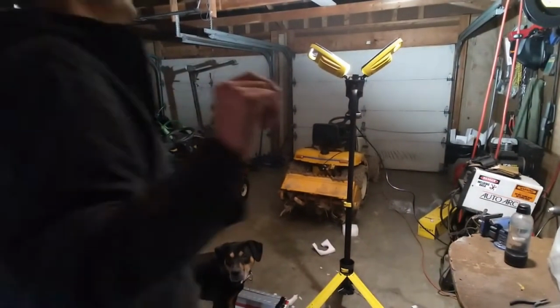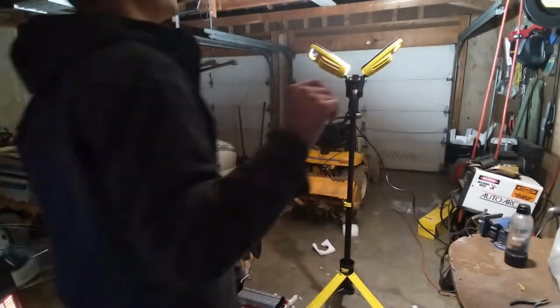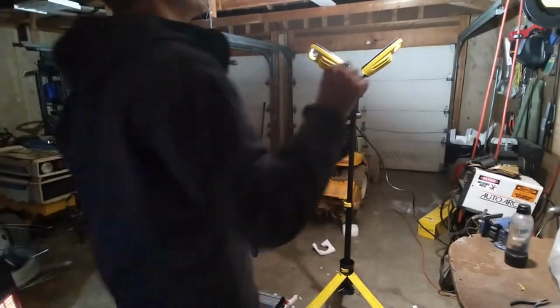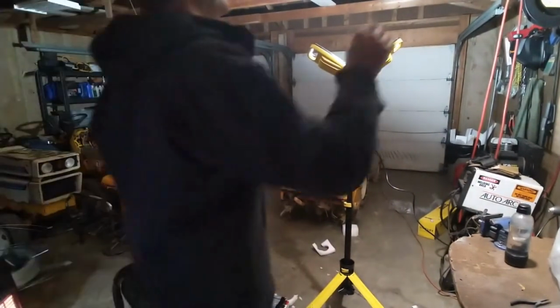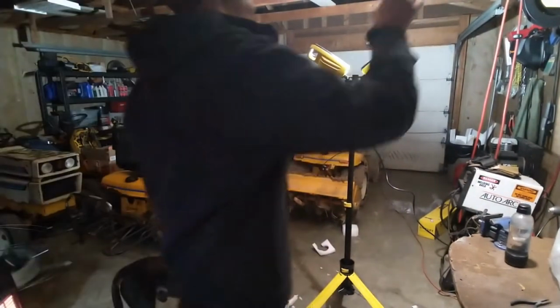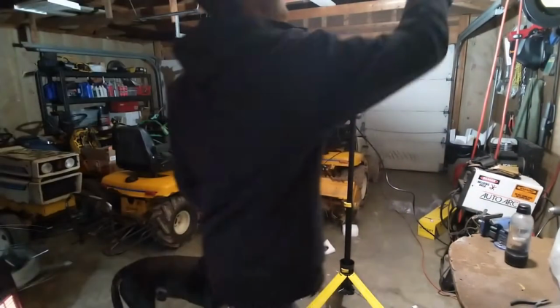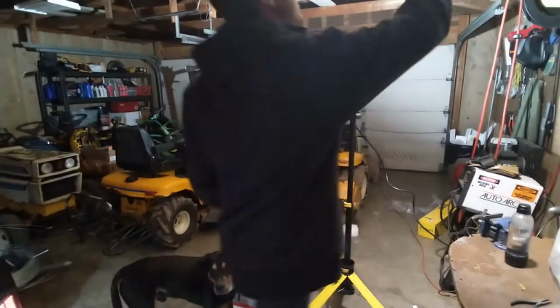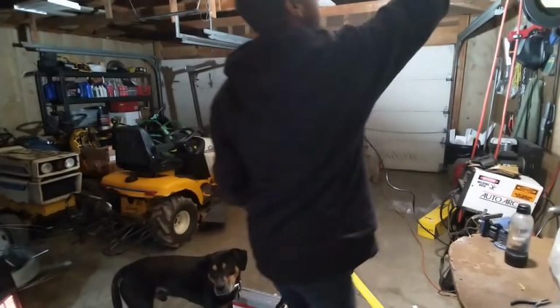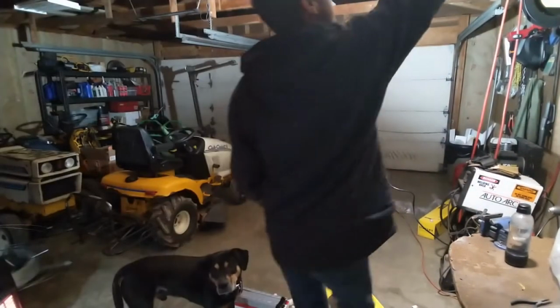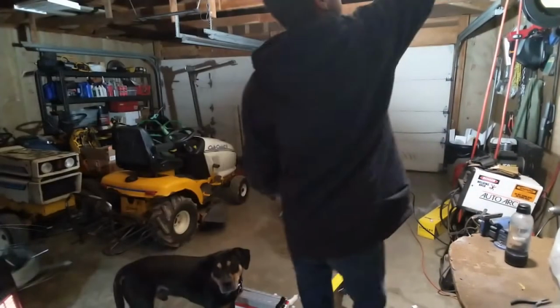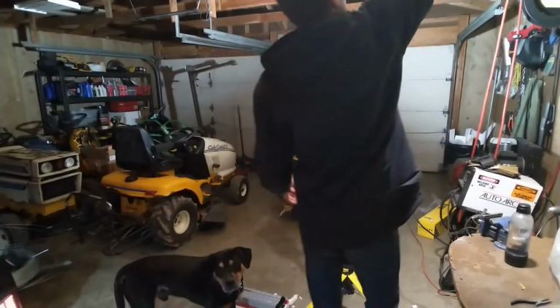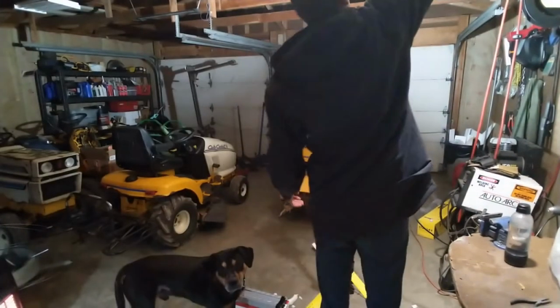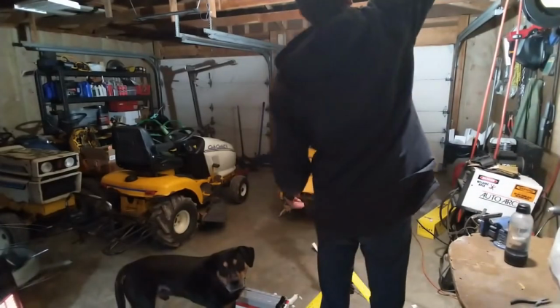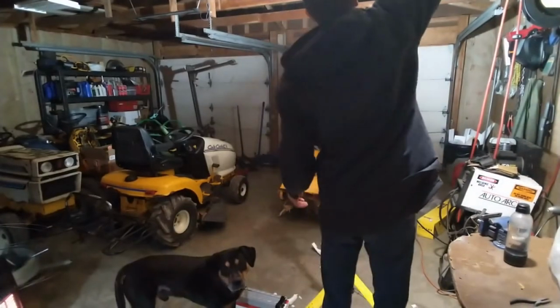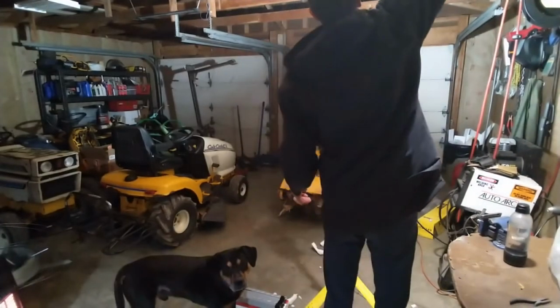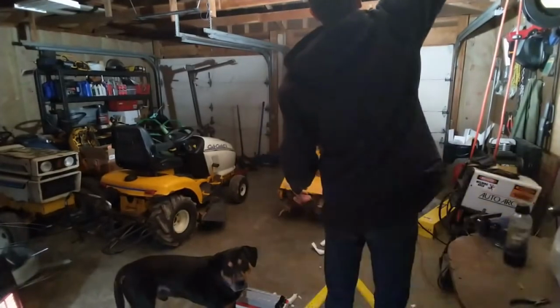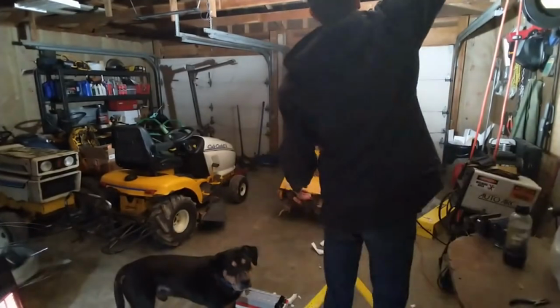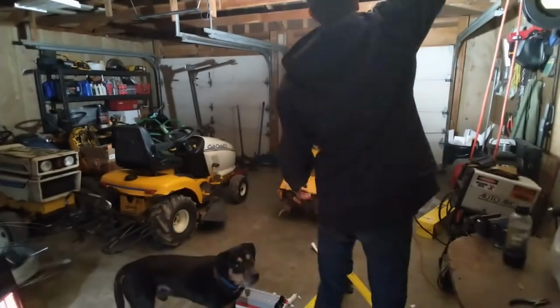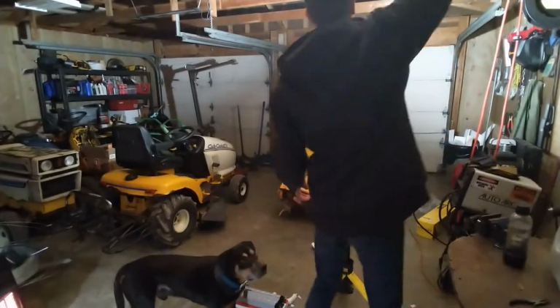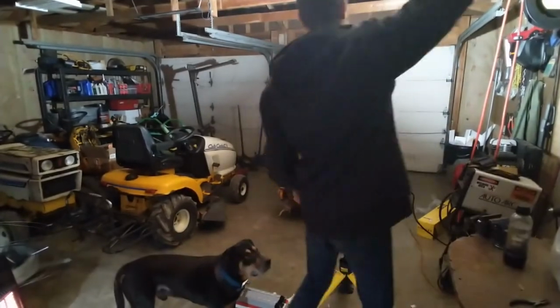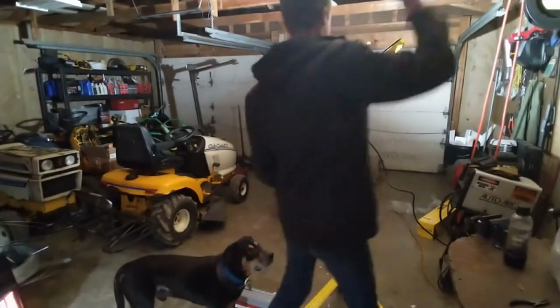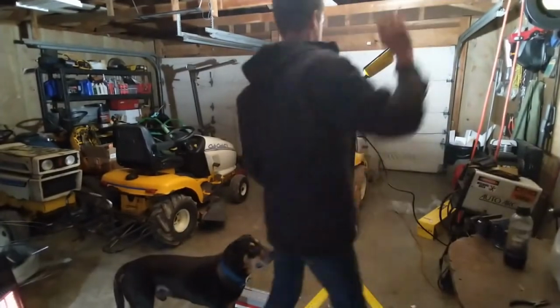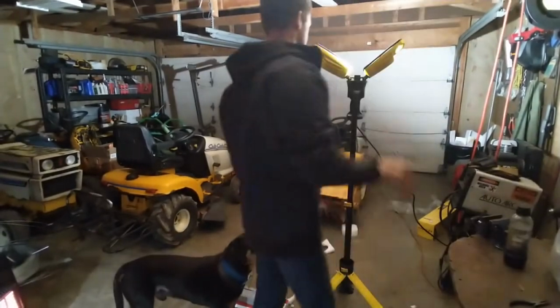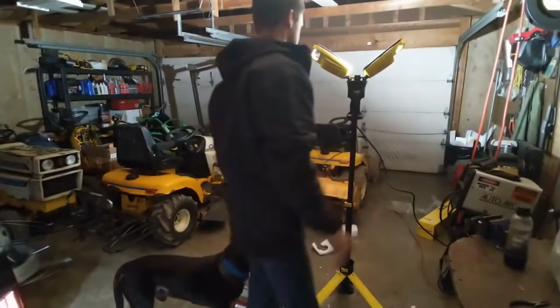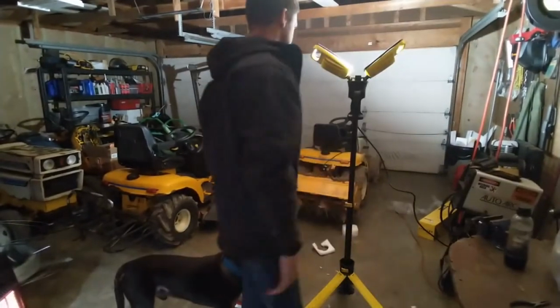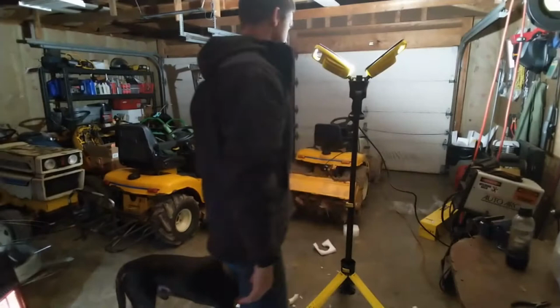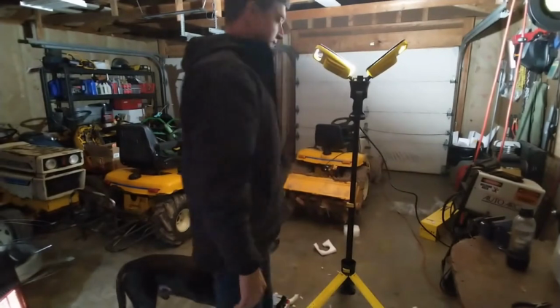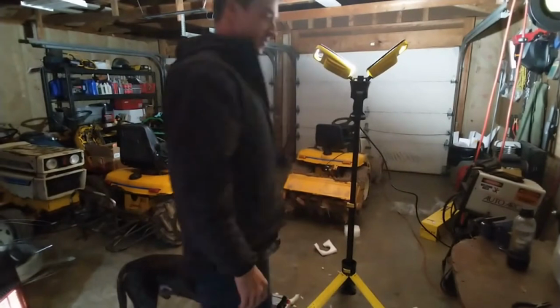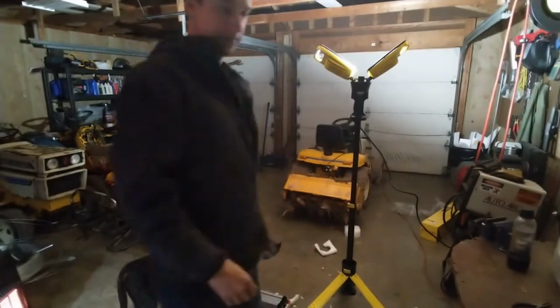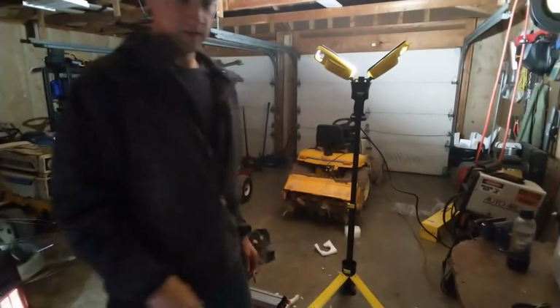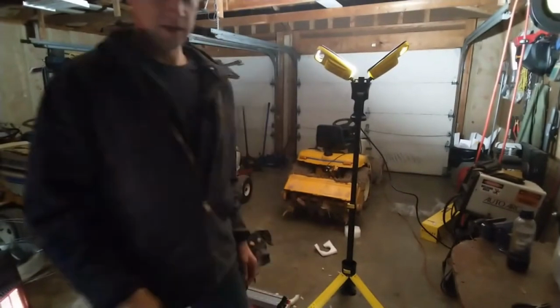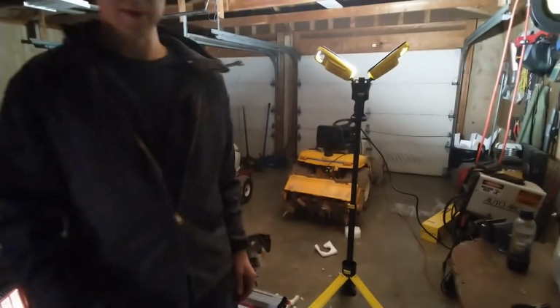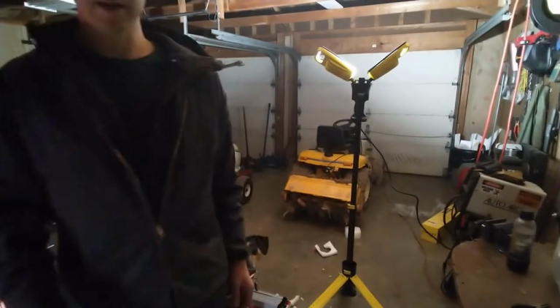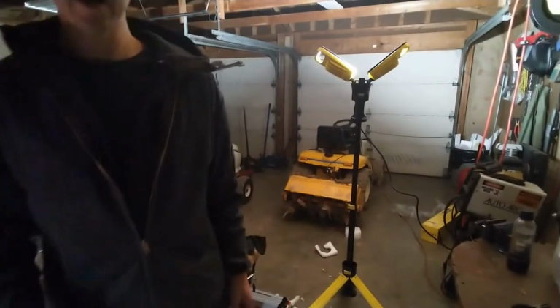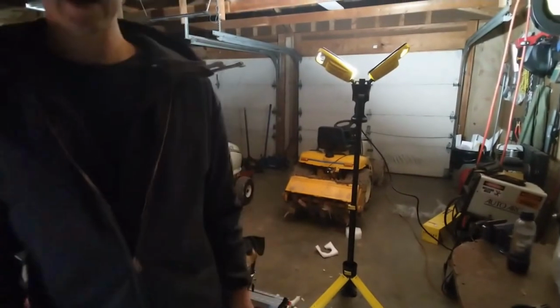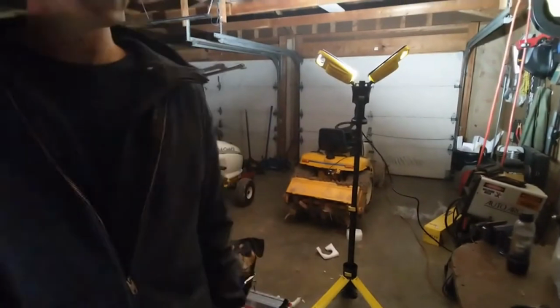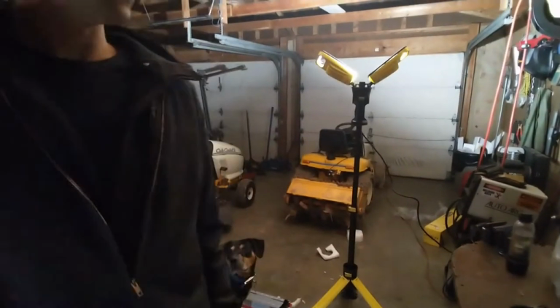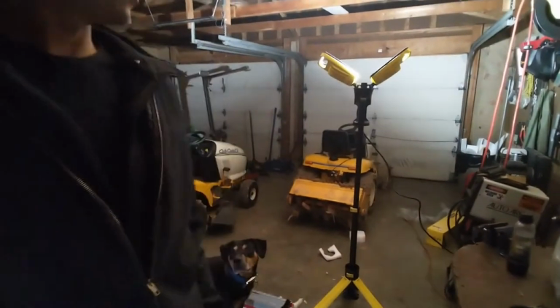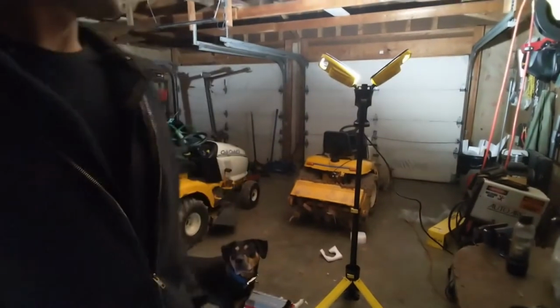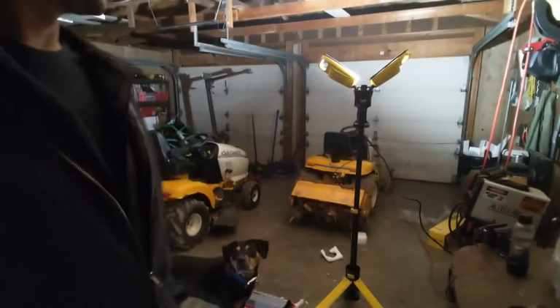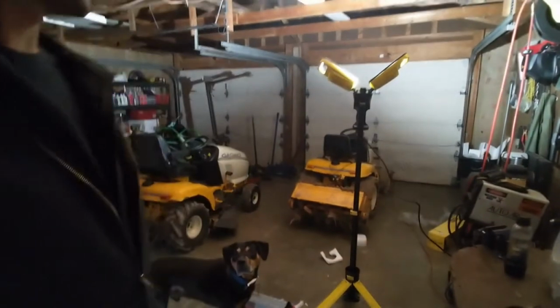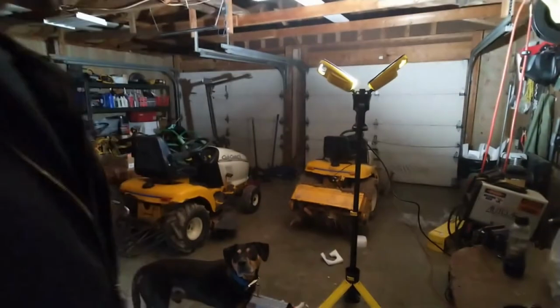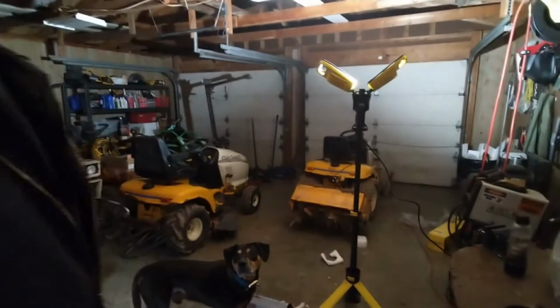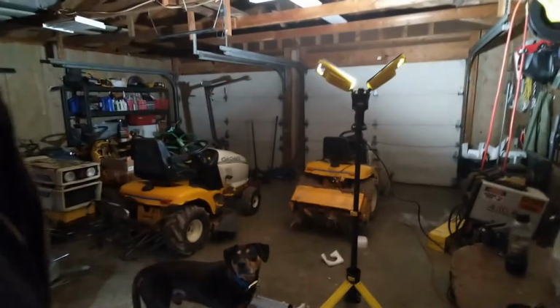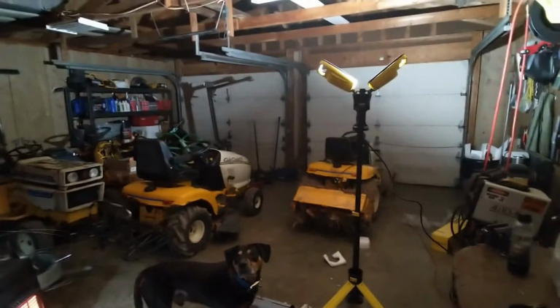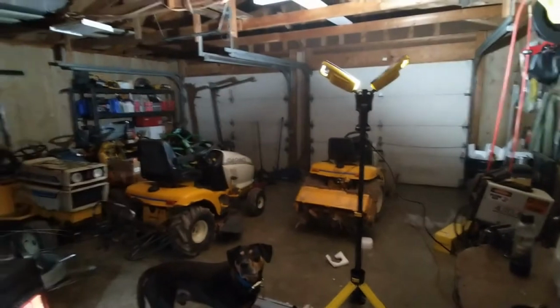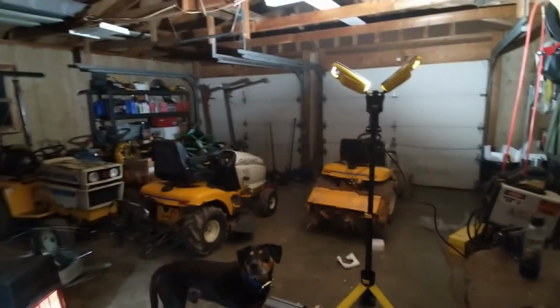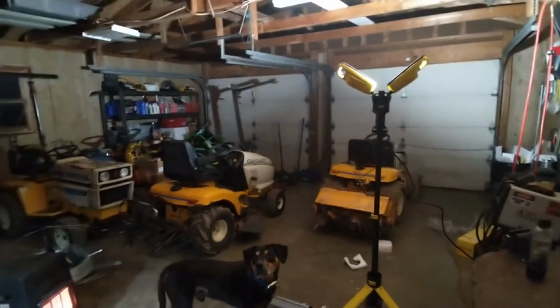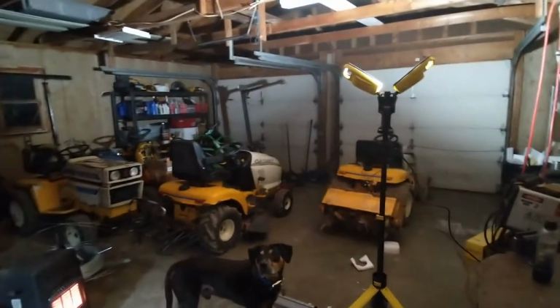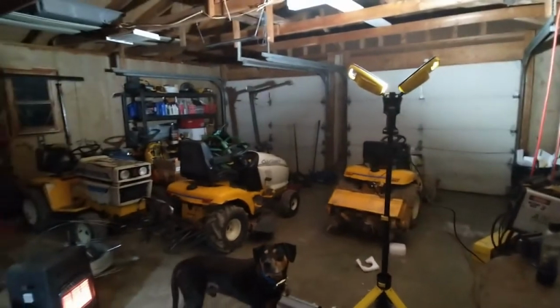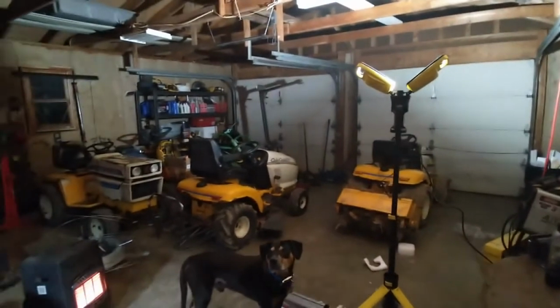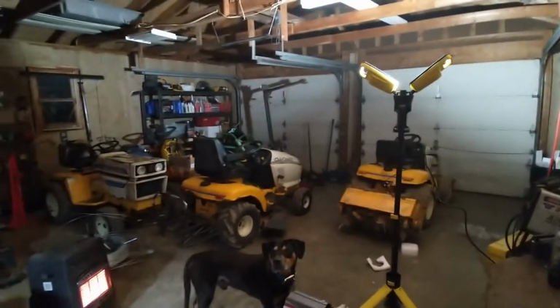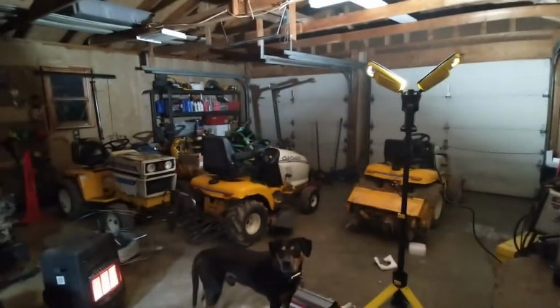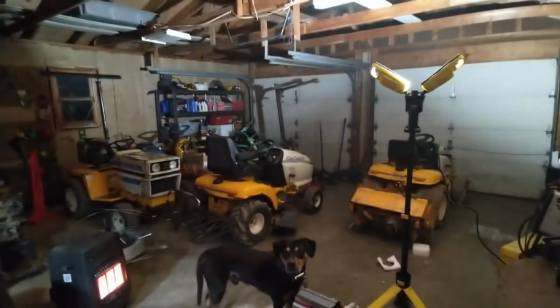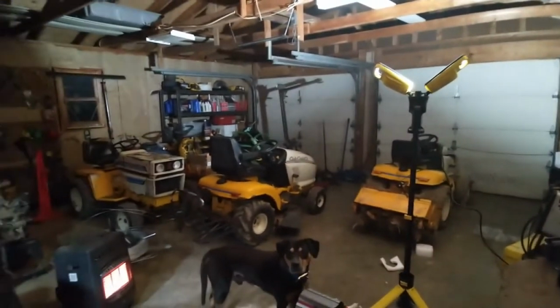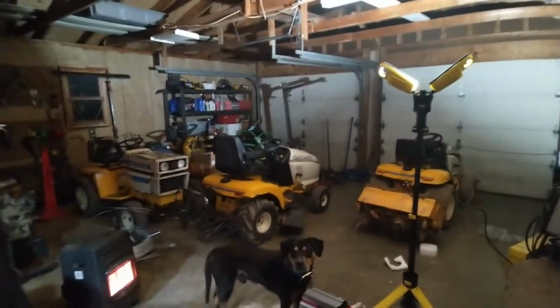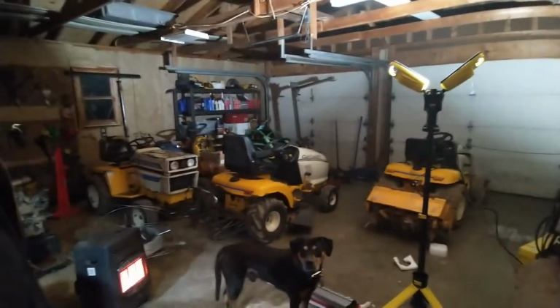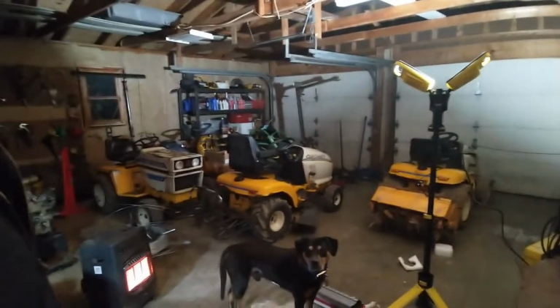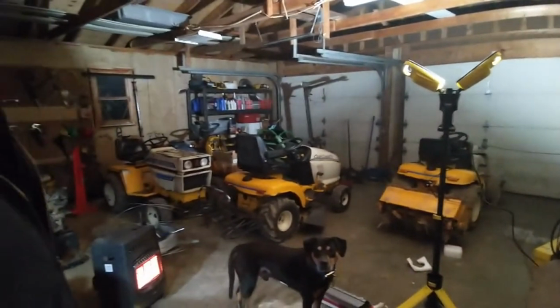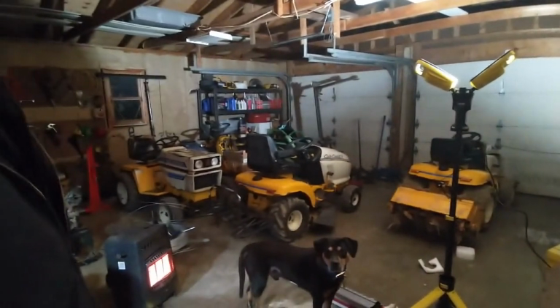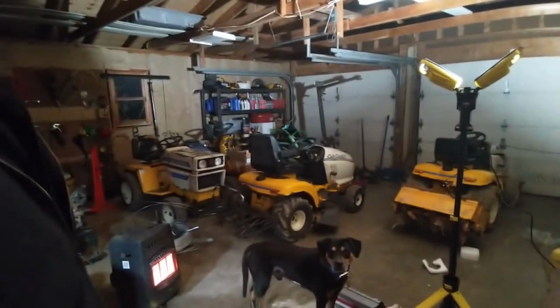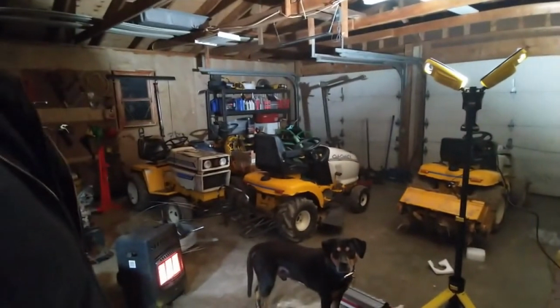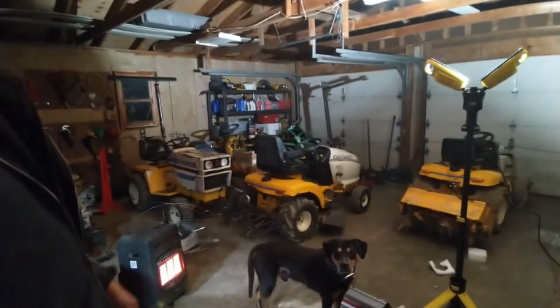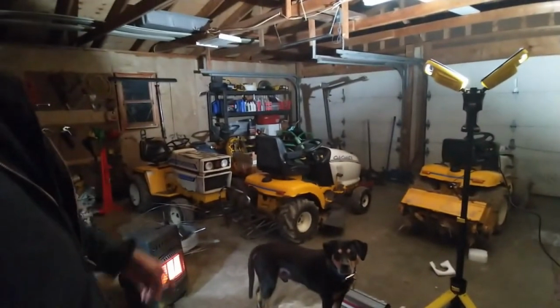Whoa! Wow! Yeah, that's some serious light, dude. So if we turn... there. The only light in the garage. That can almost light the shop.